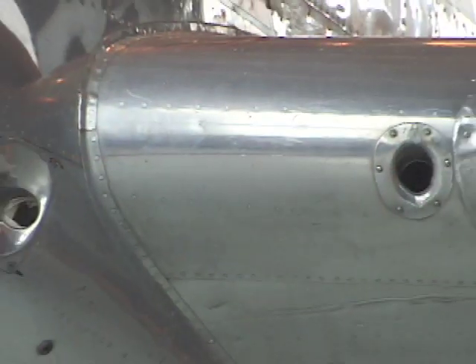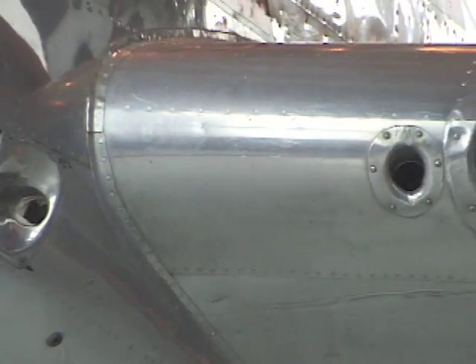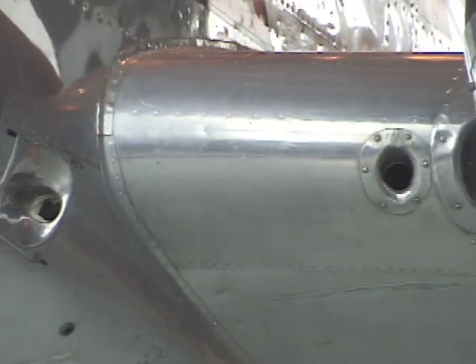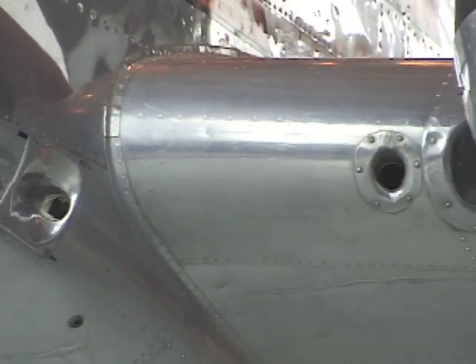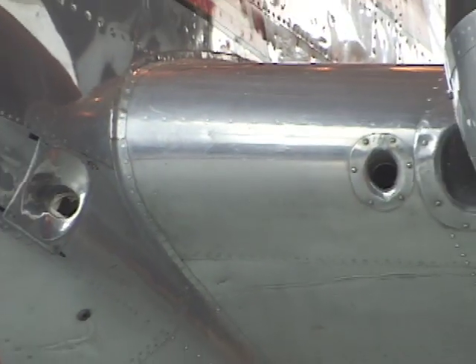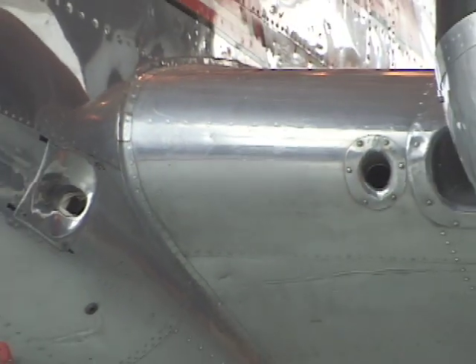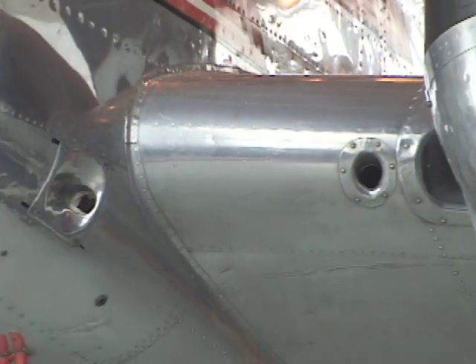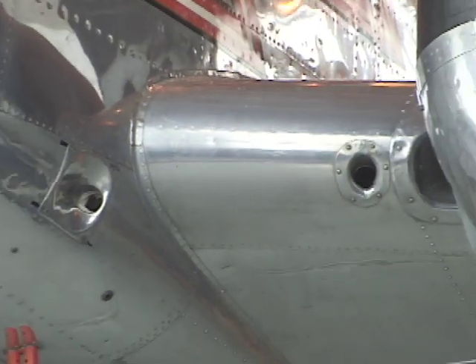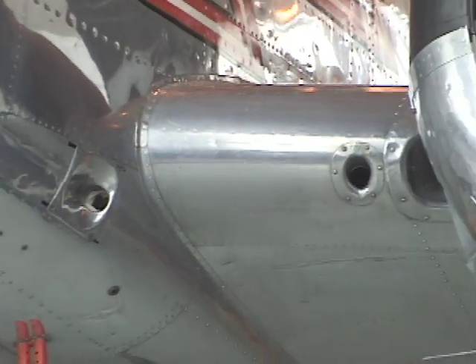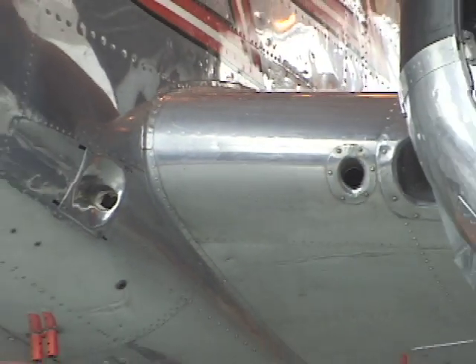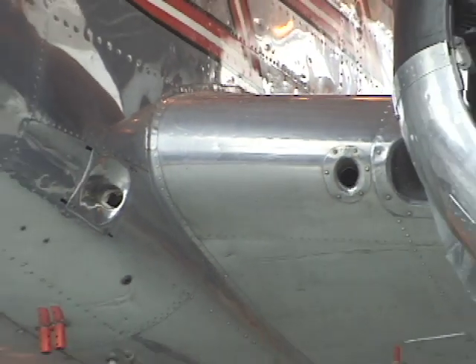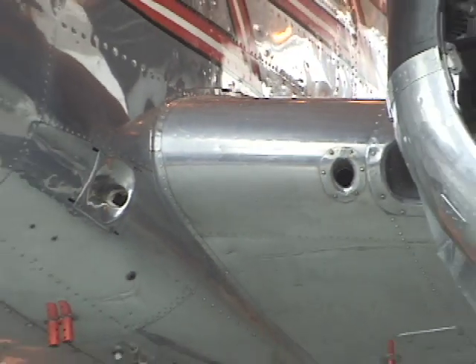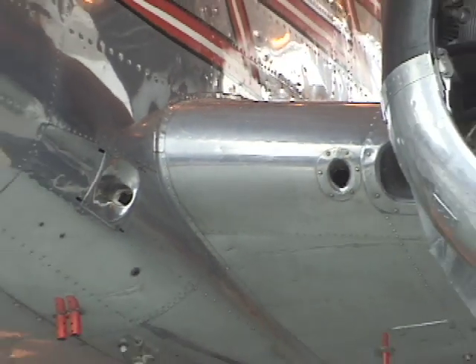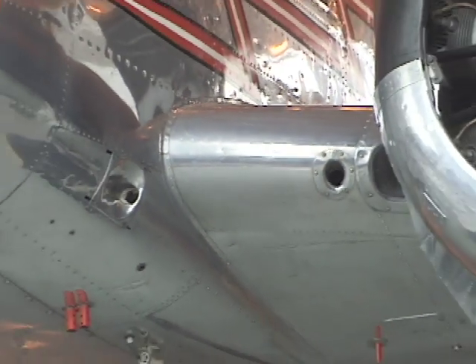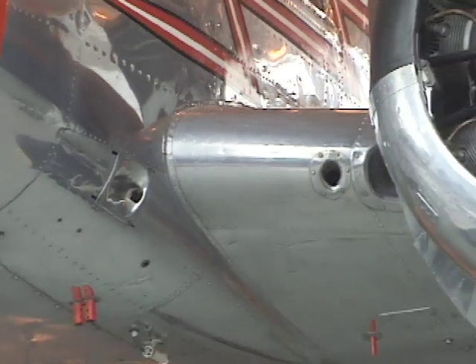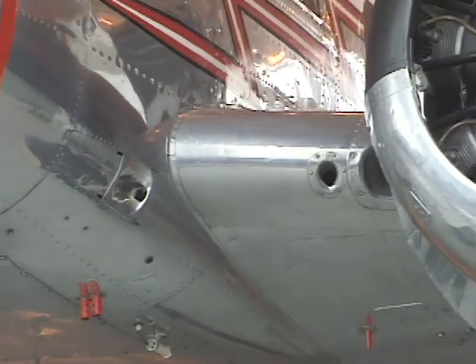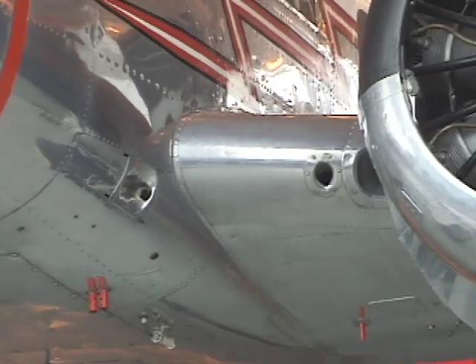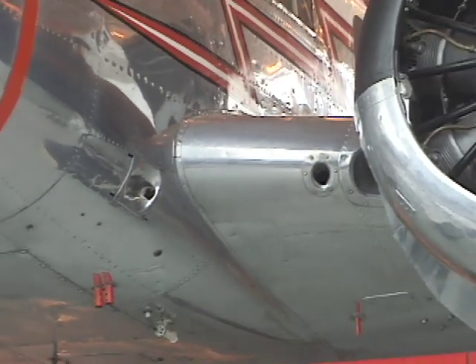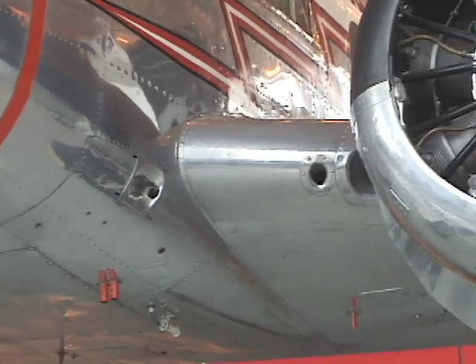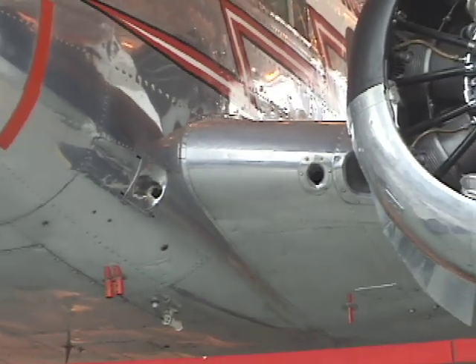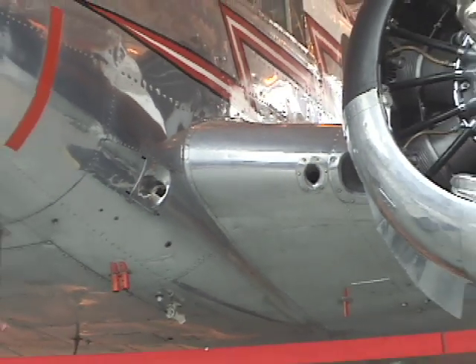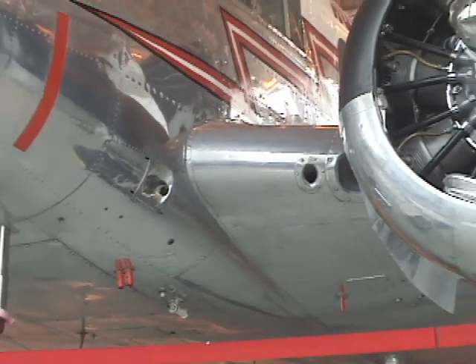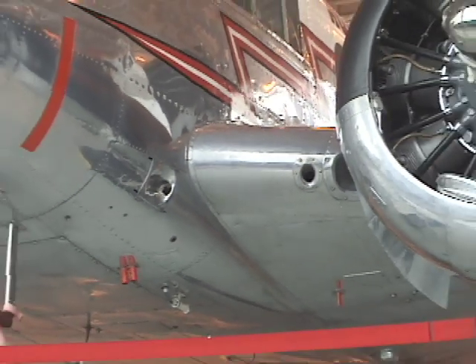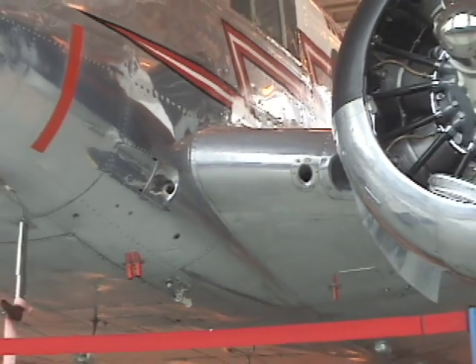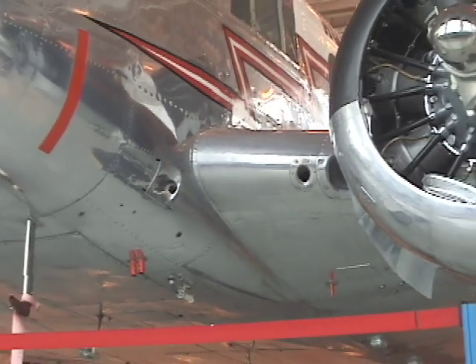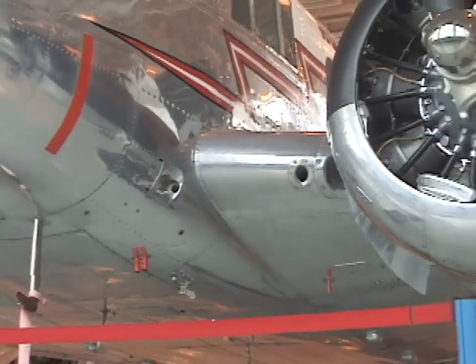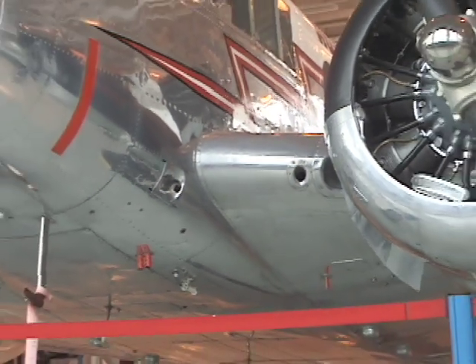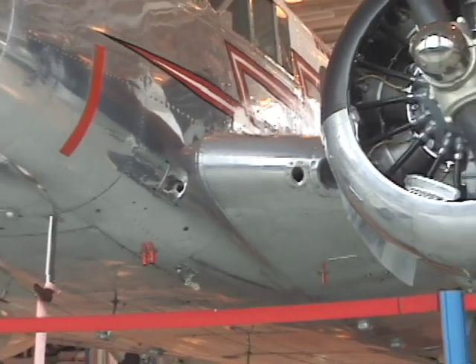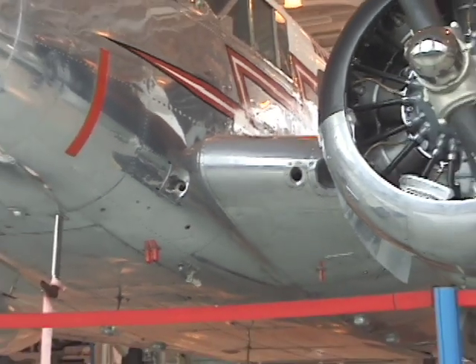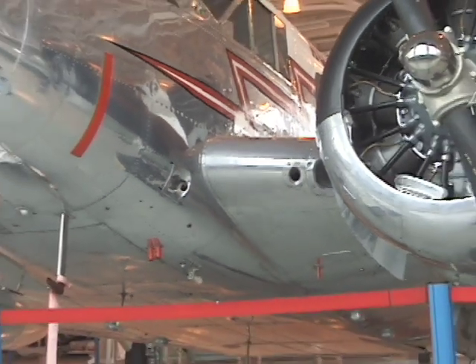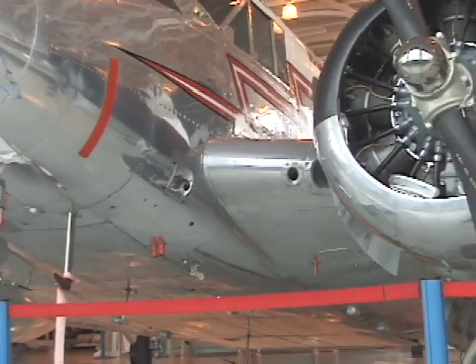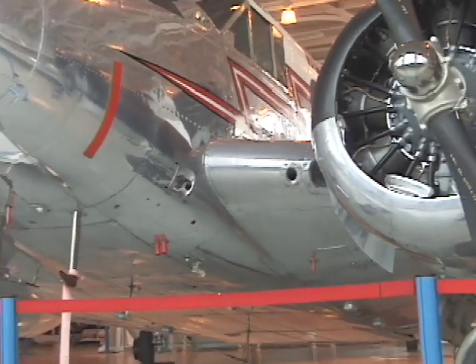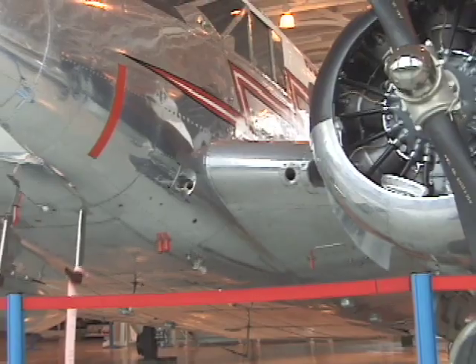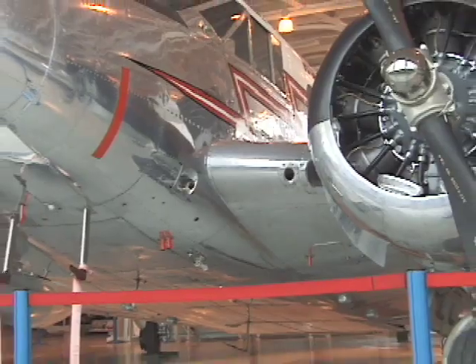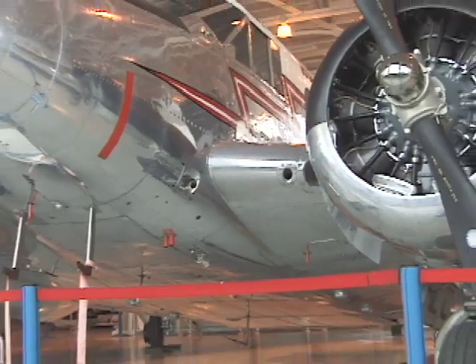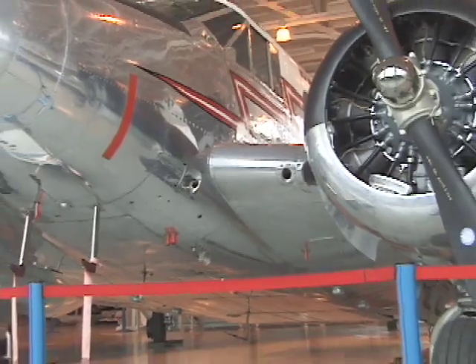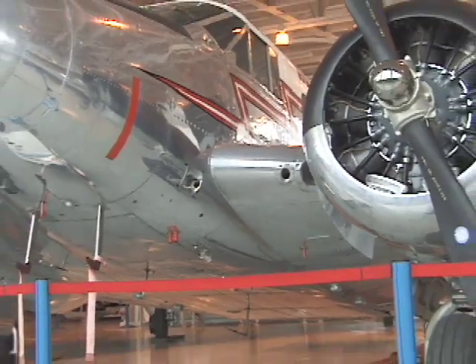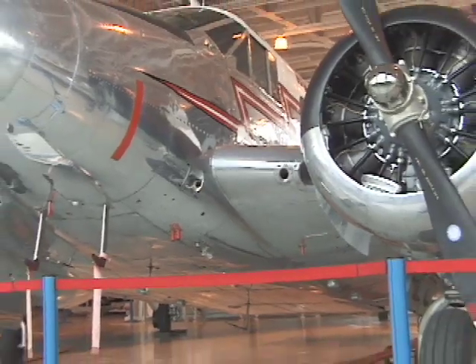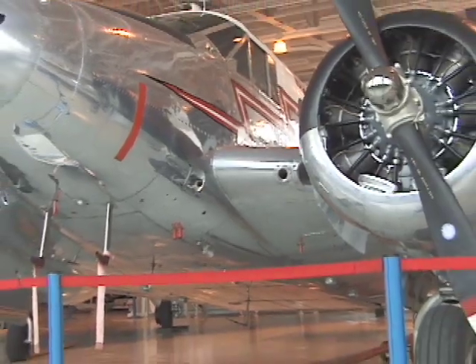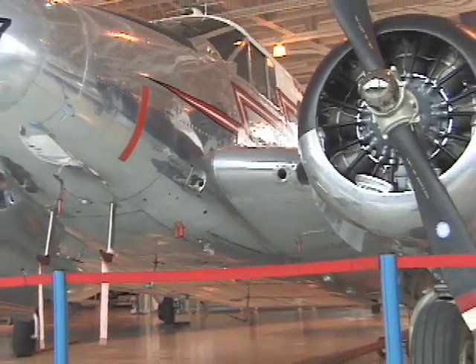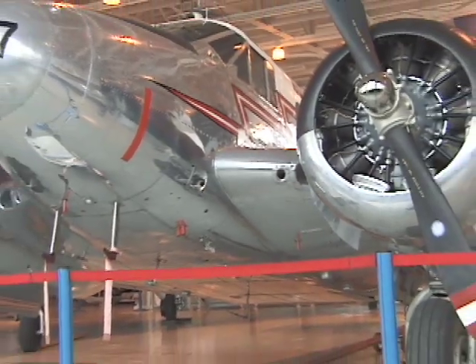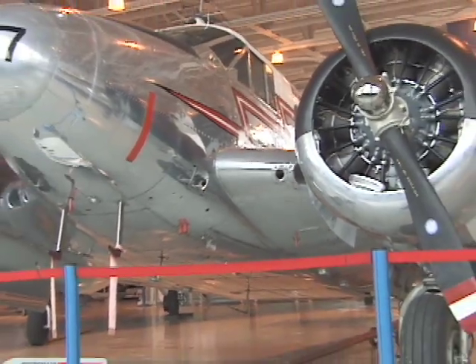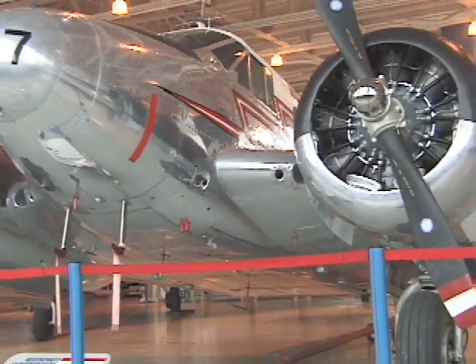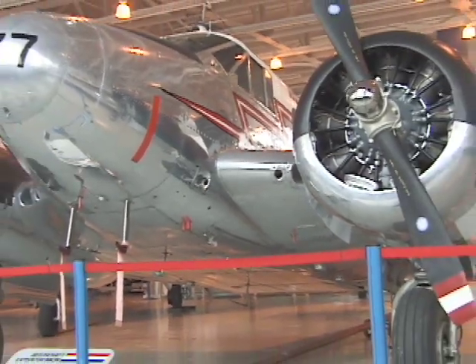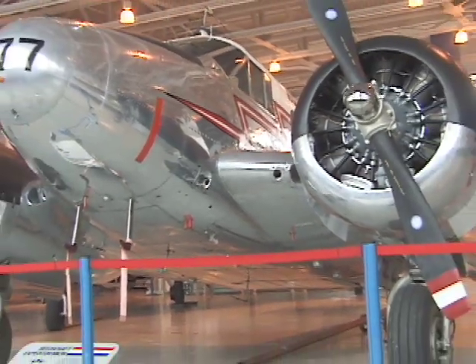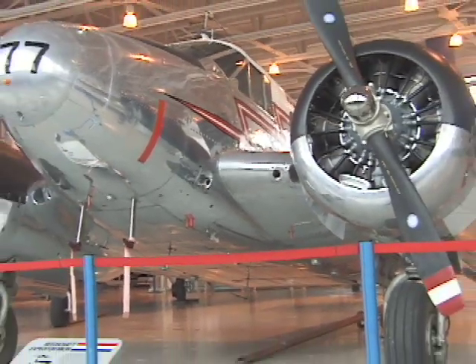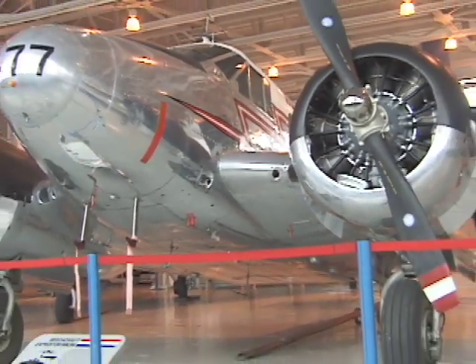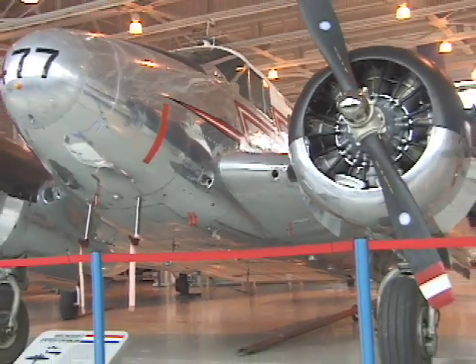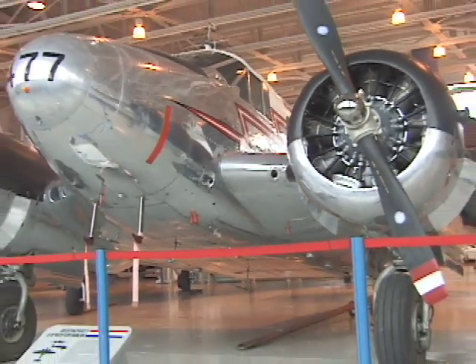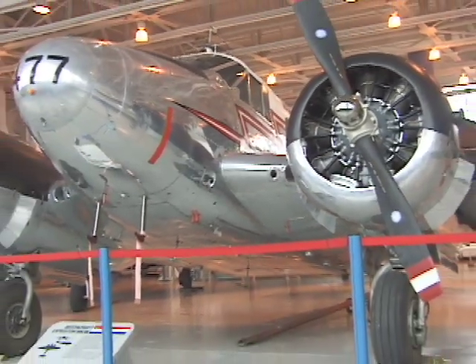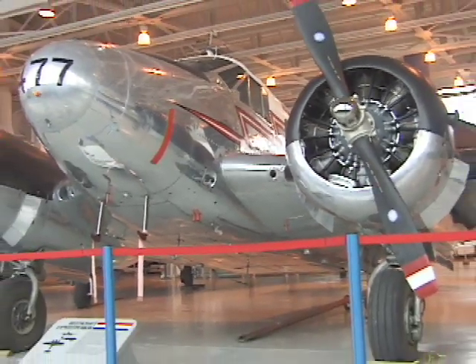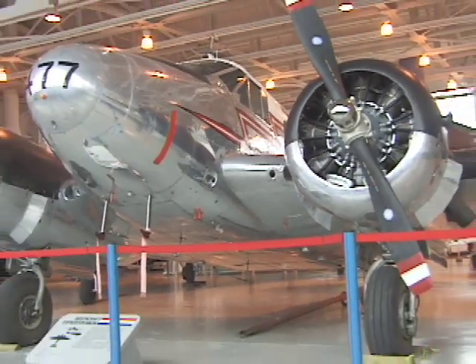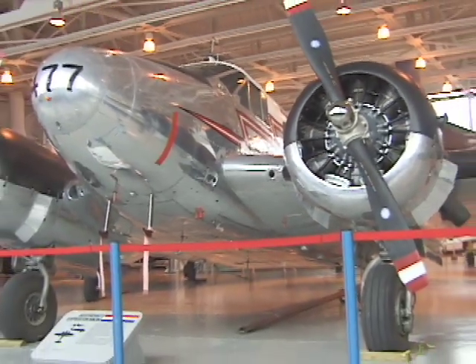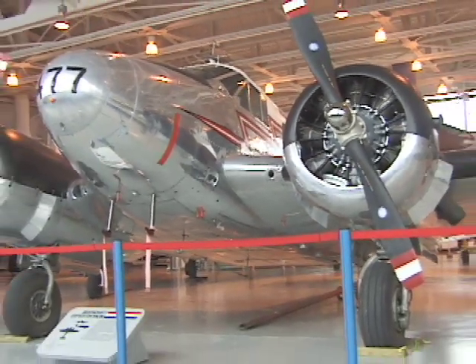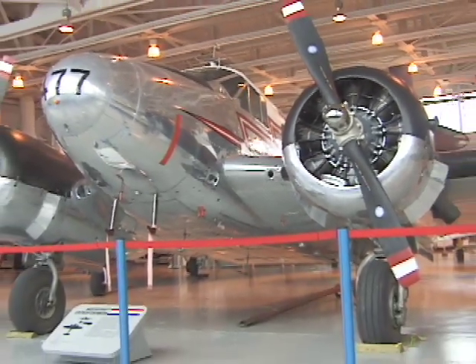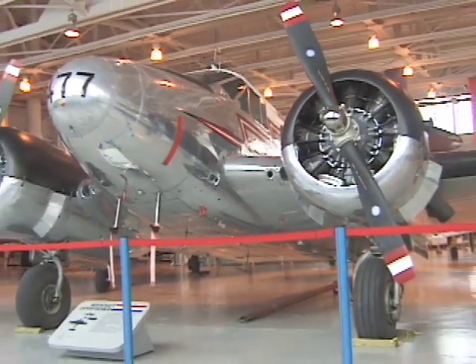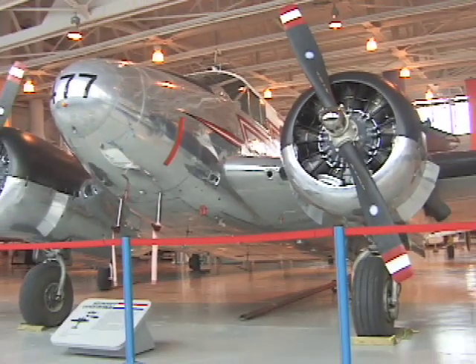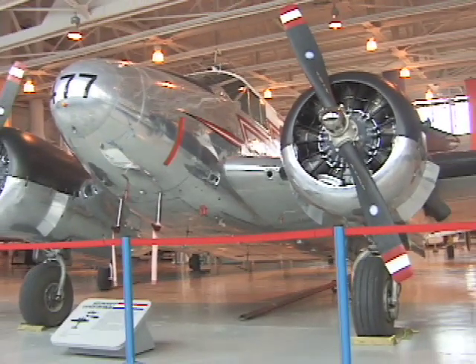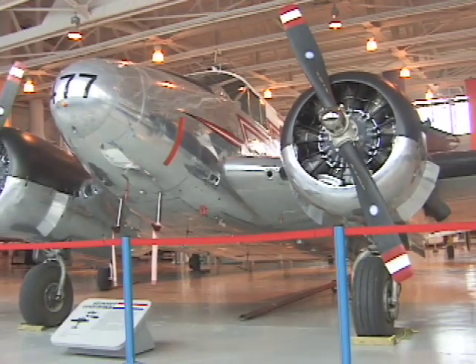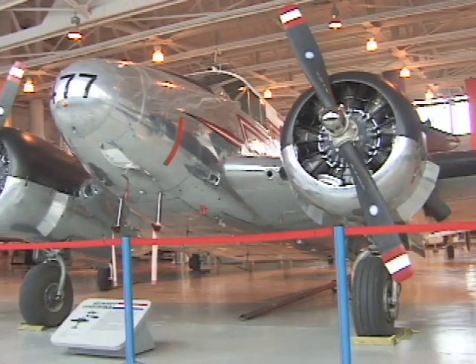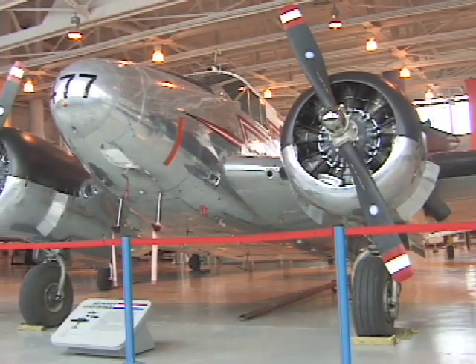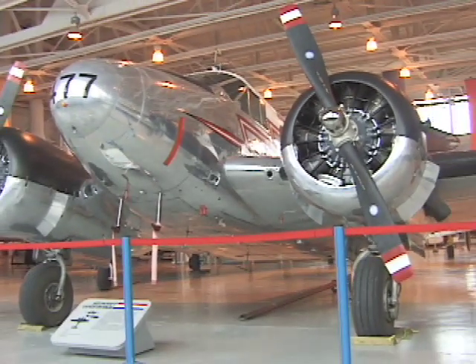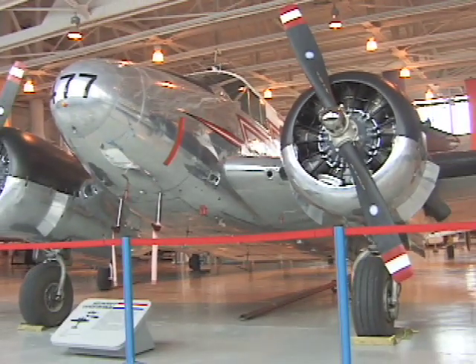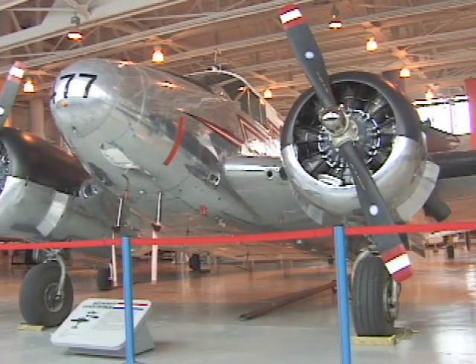Because of the museum's location, you can also view aircraft at the Winnipeg International Airport from the flight deck.